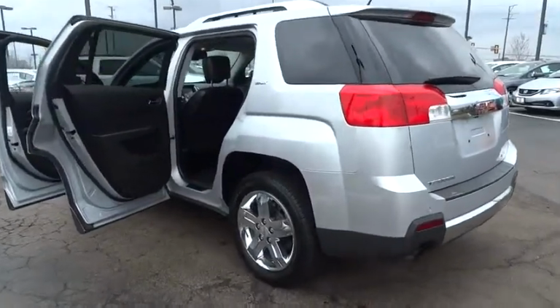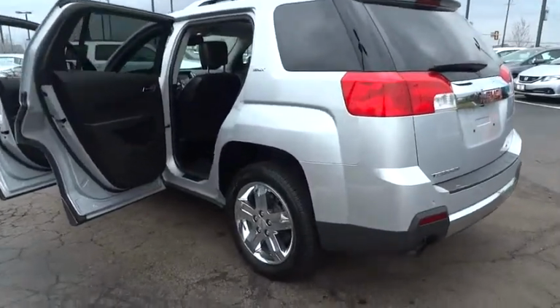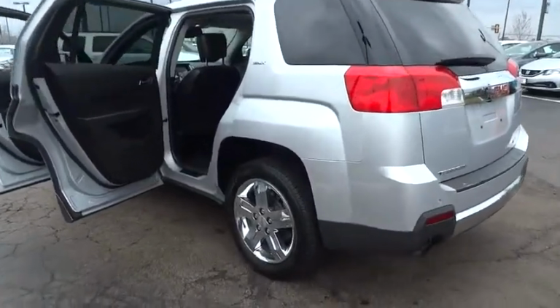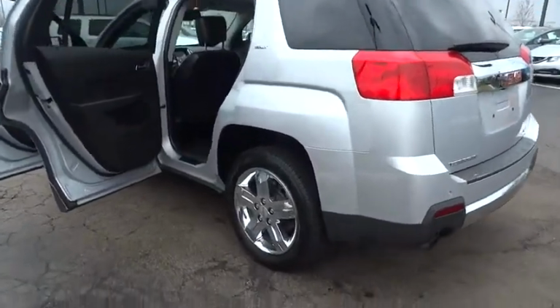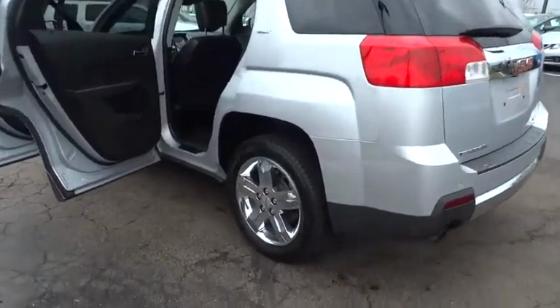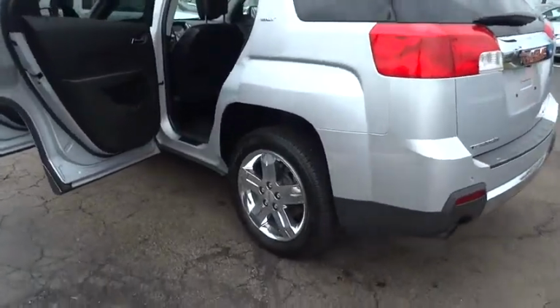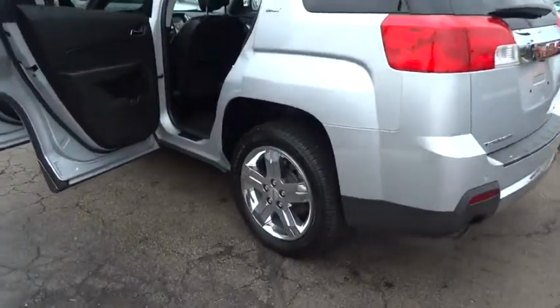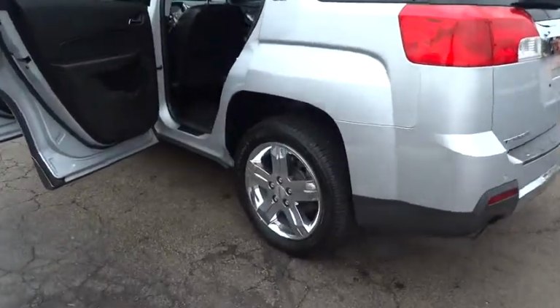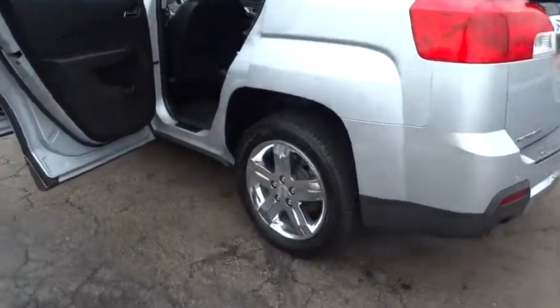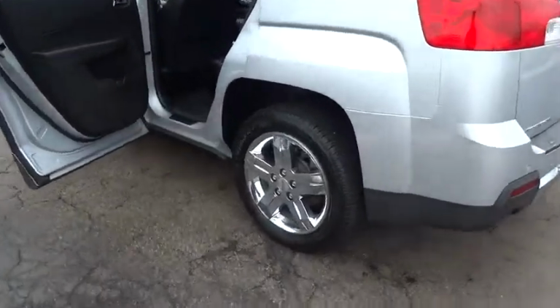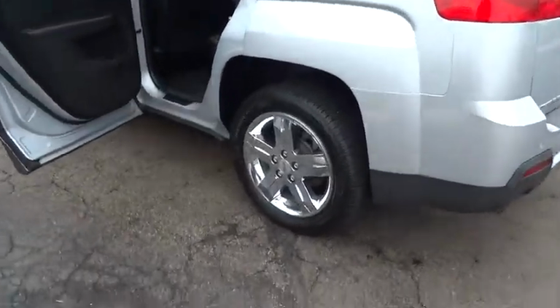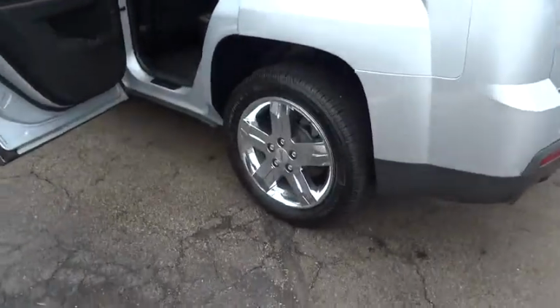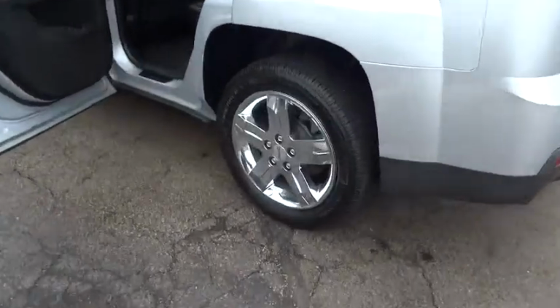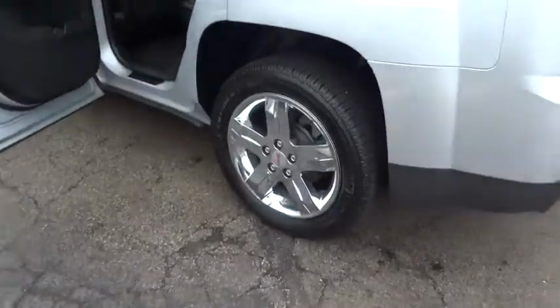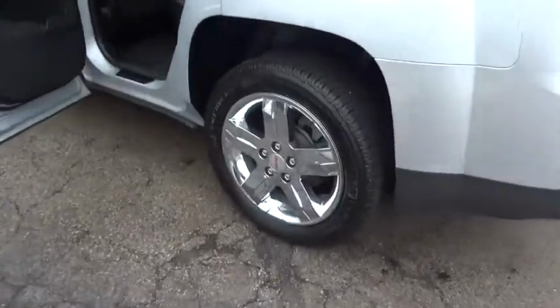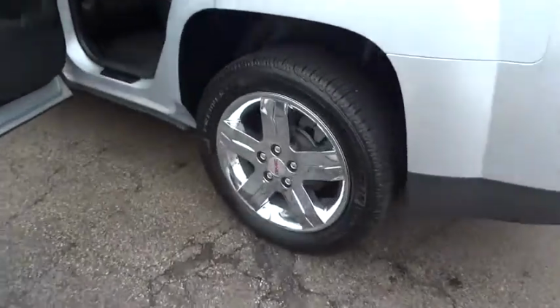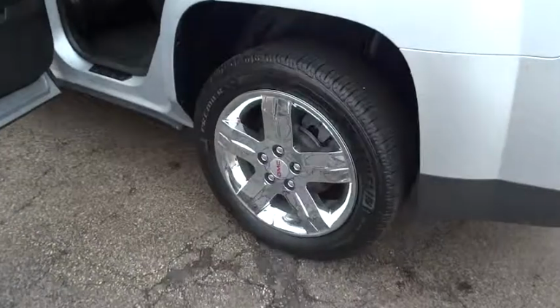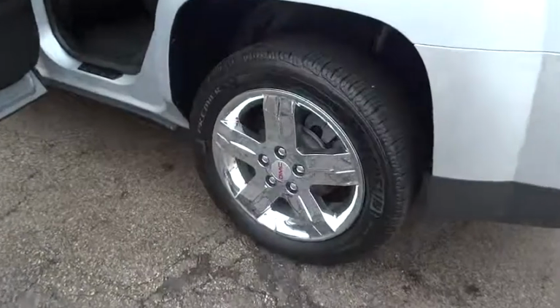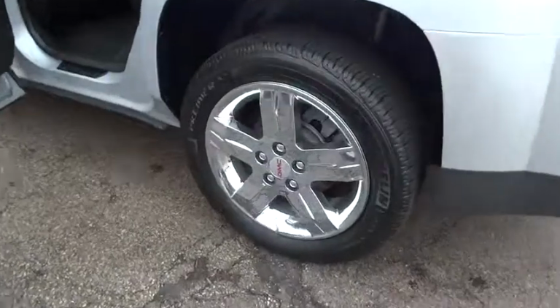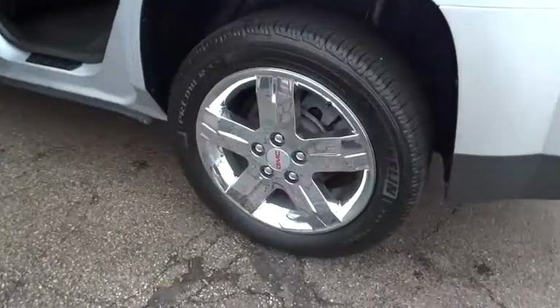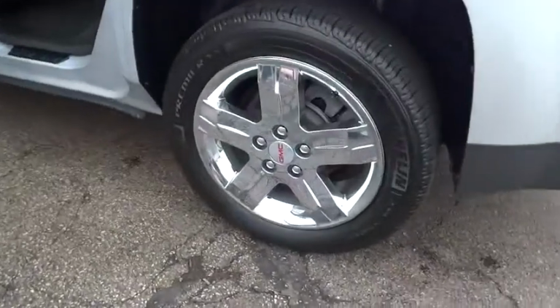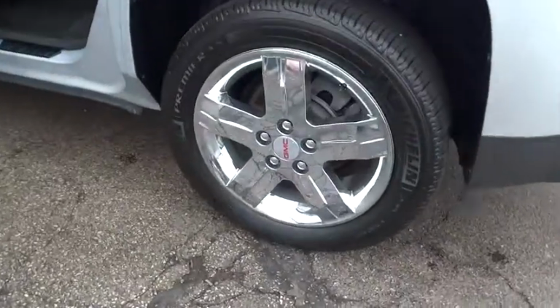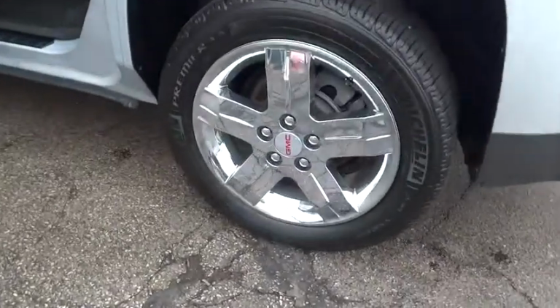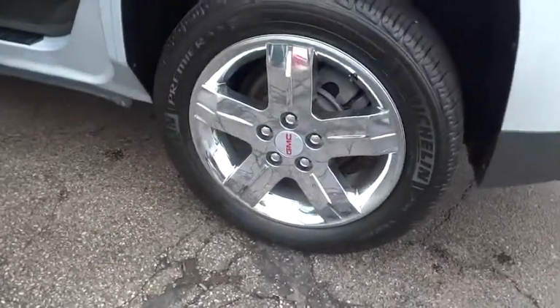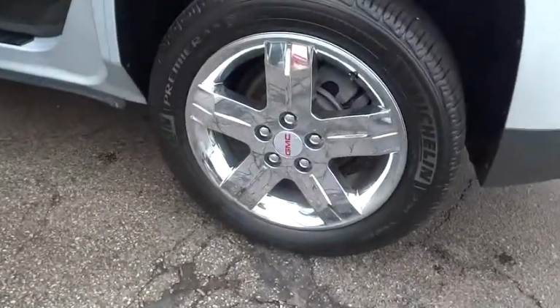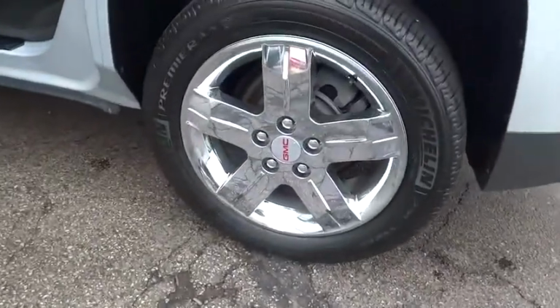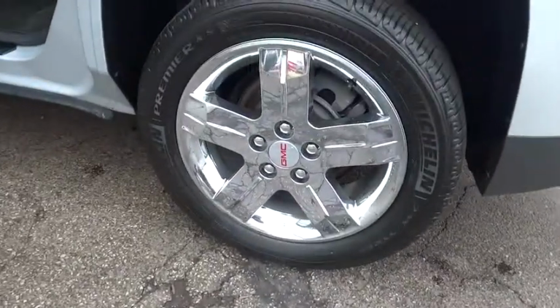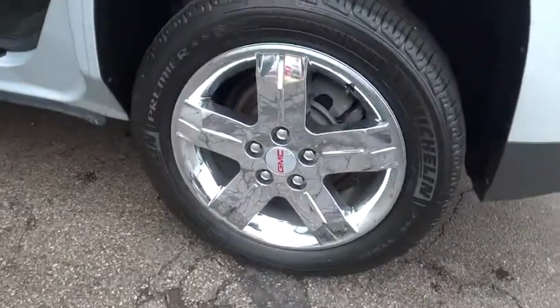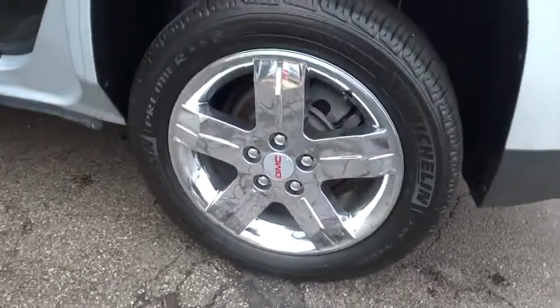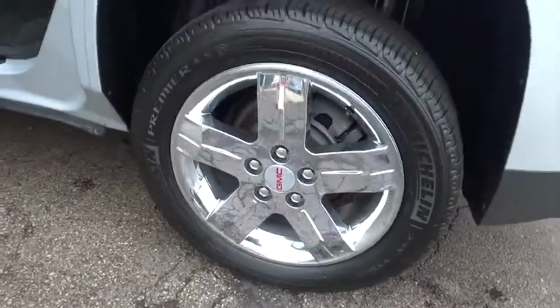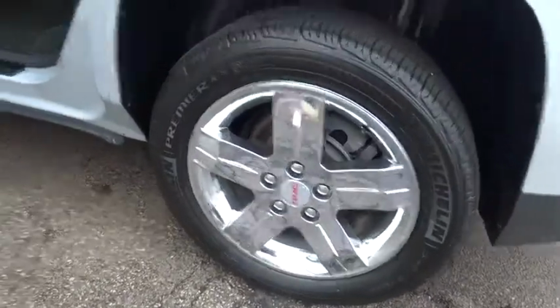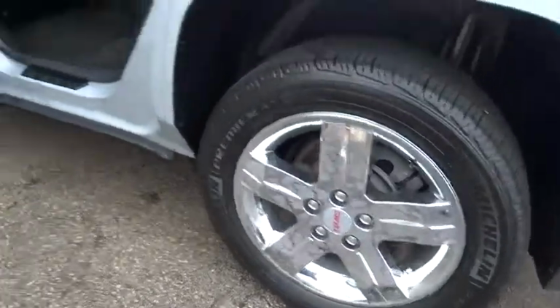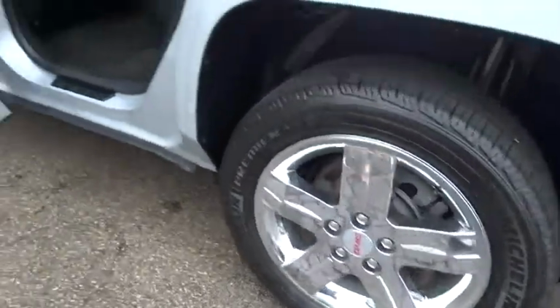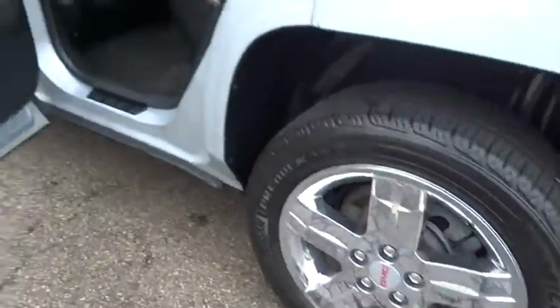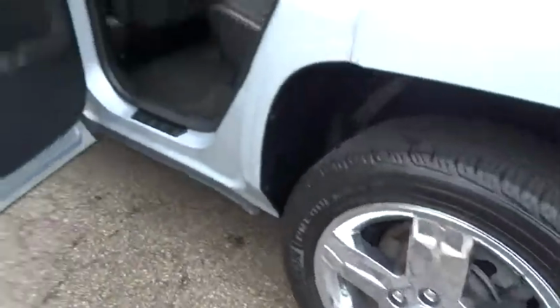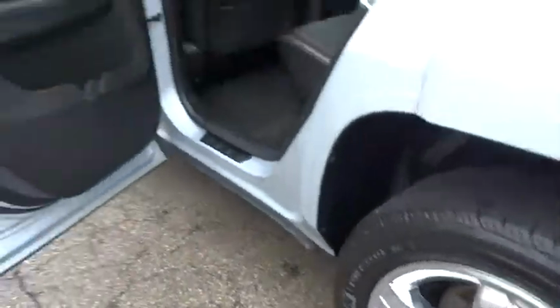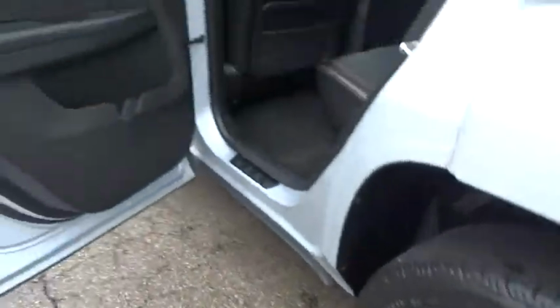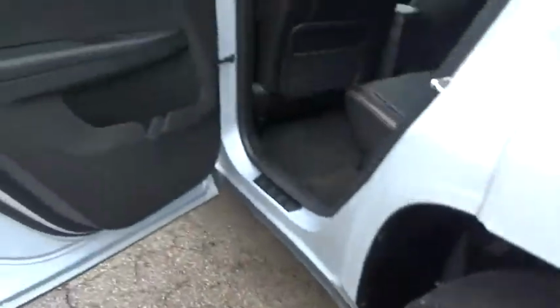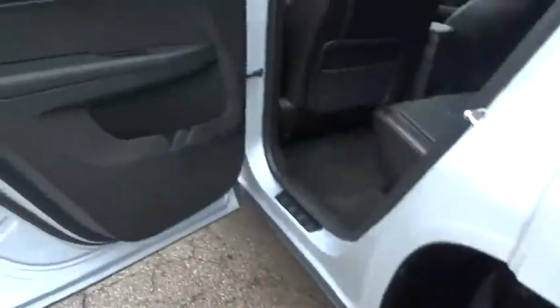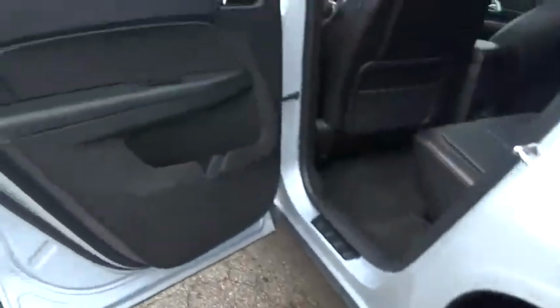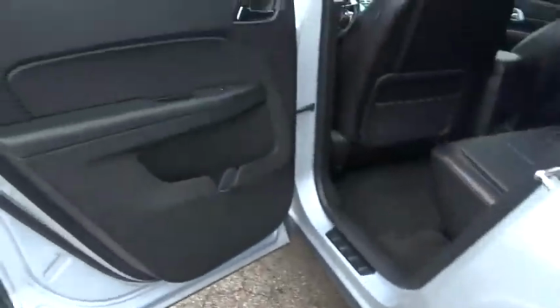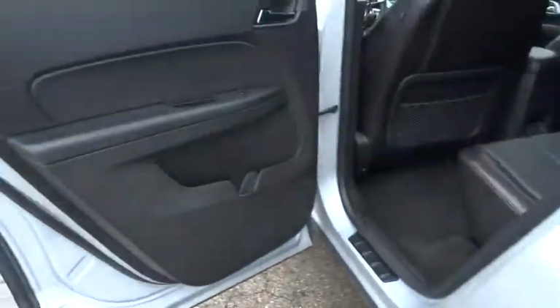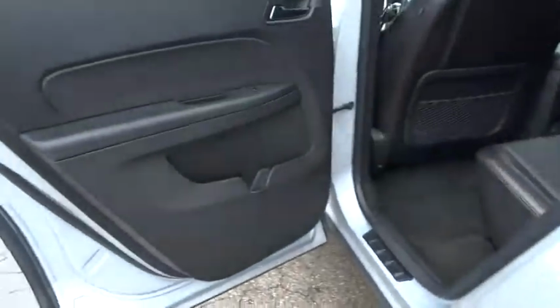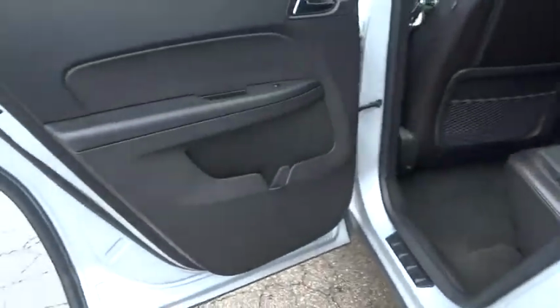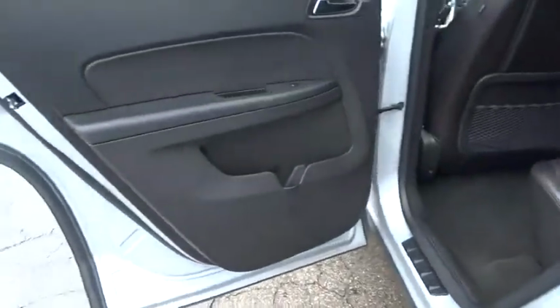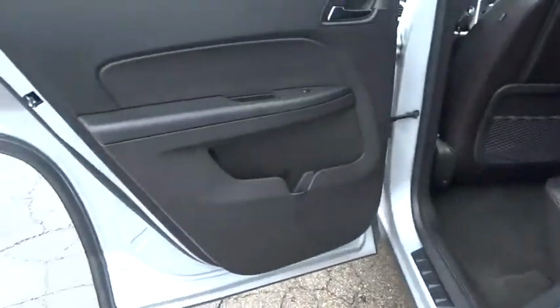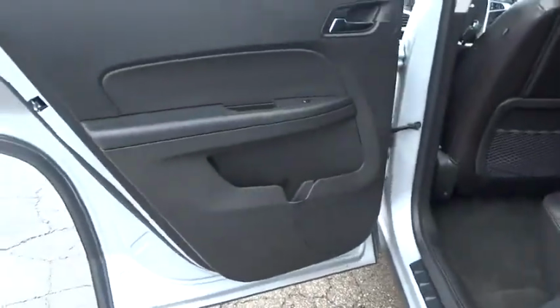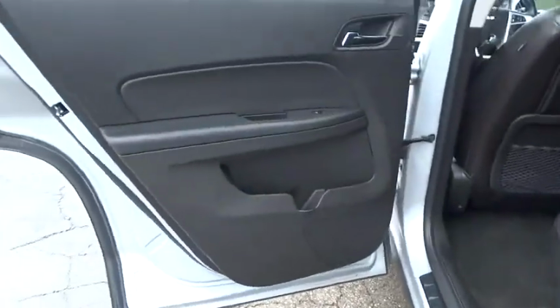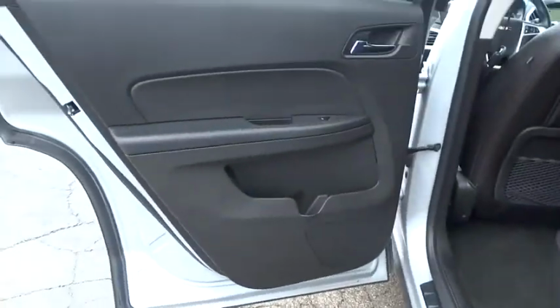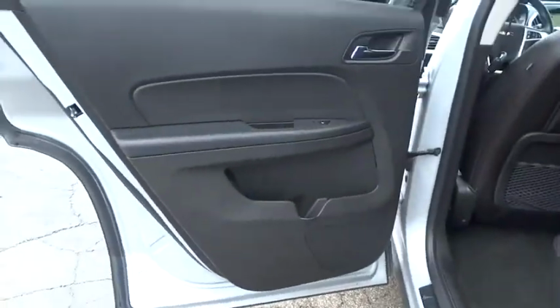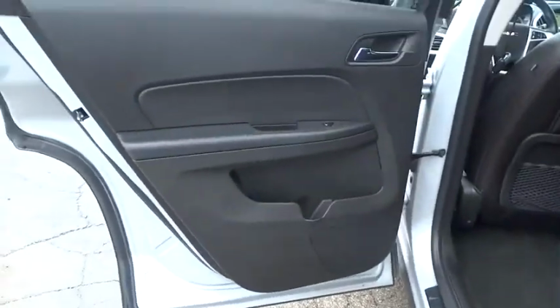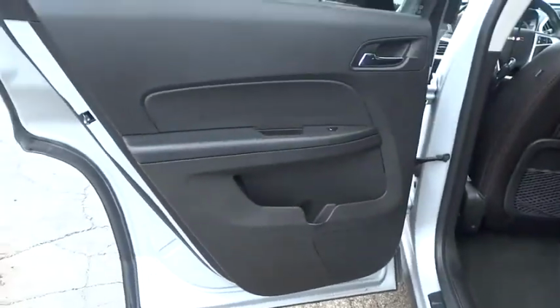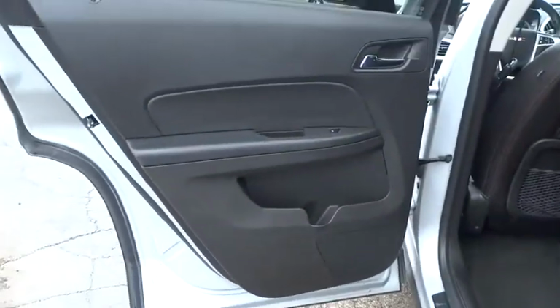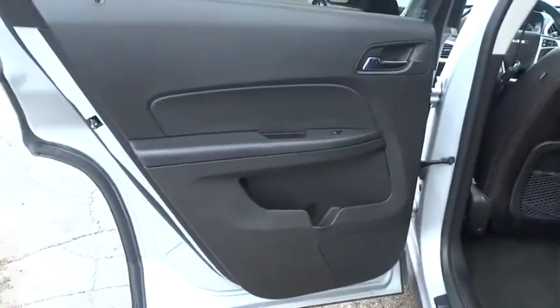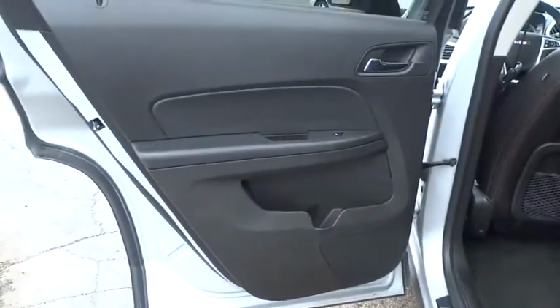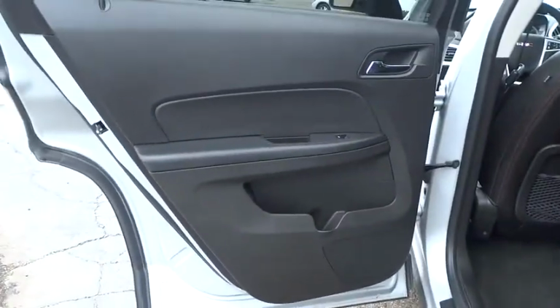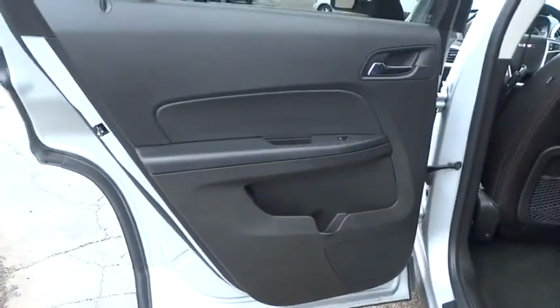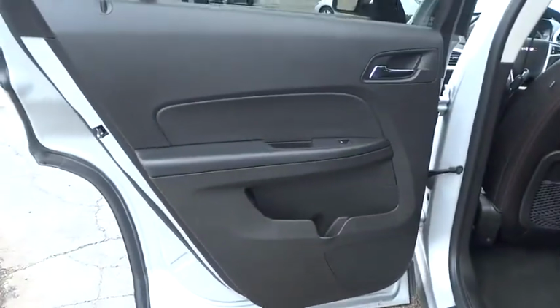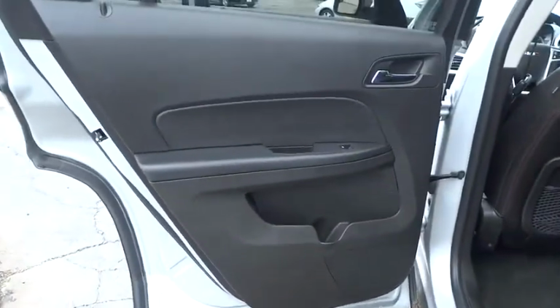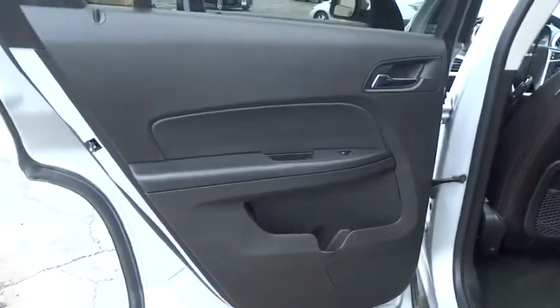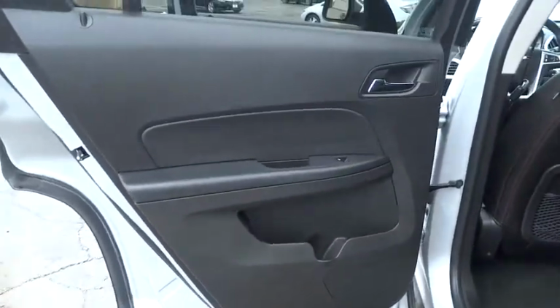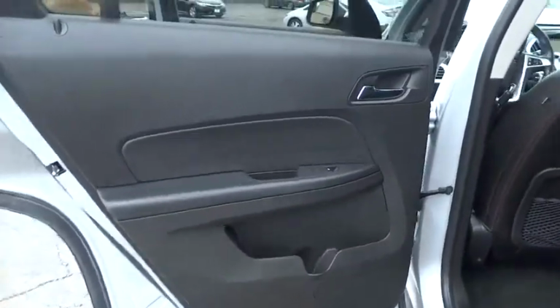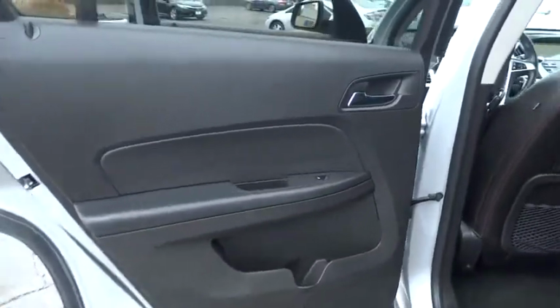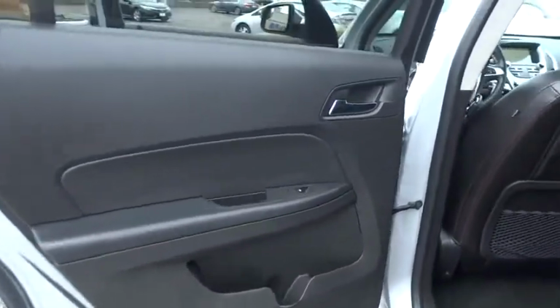Fog lights, rear window defroster, and remote keyless entry. This beauty will make even your house keys jealous.